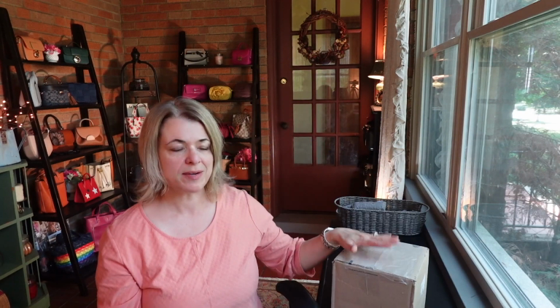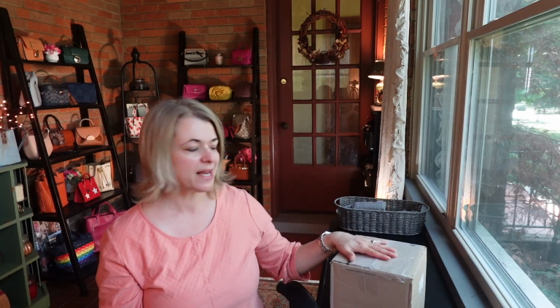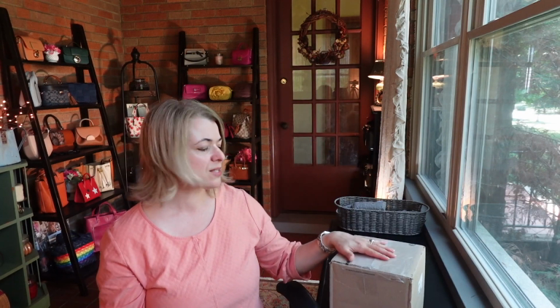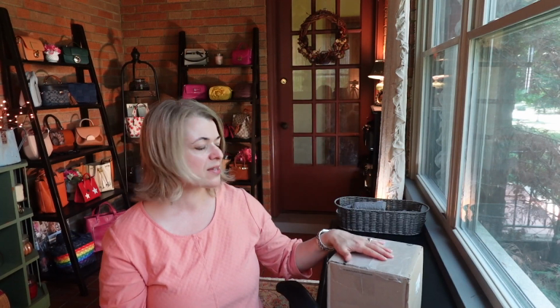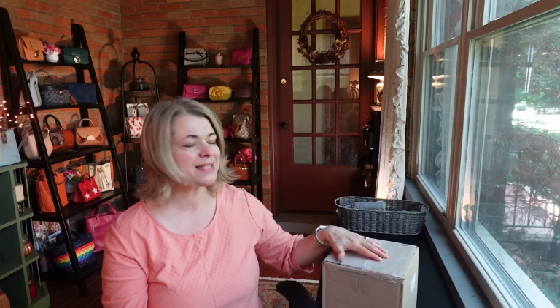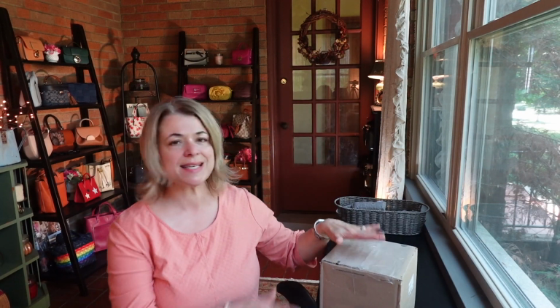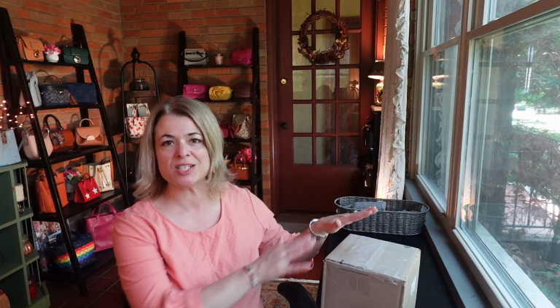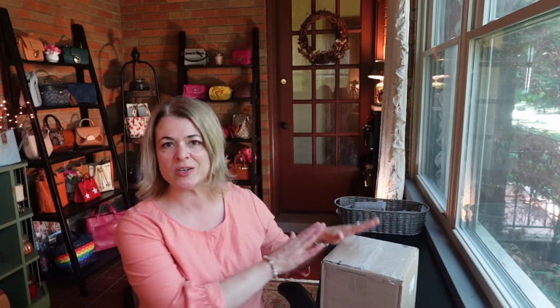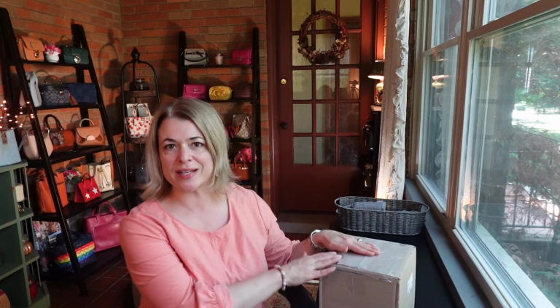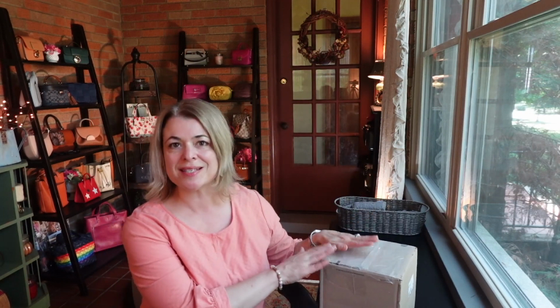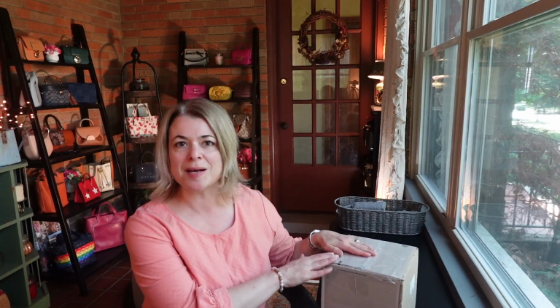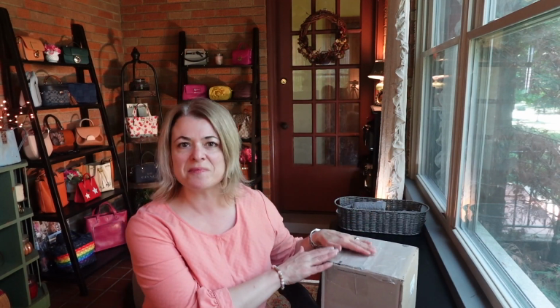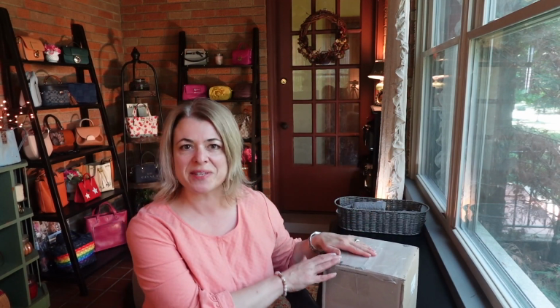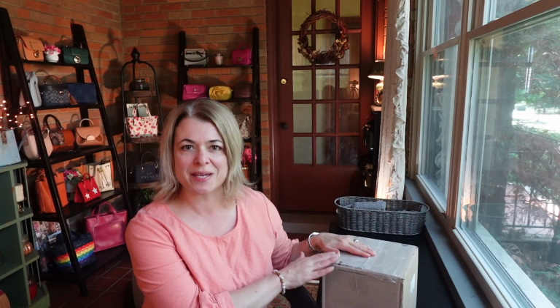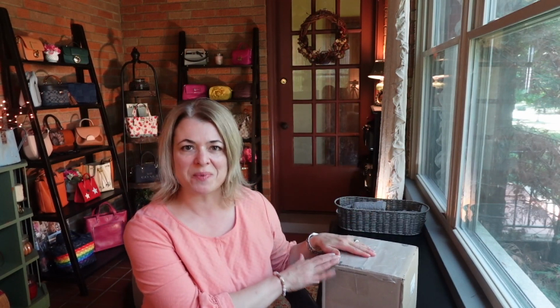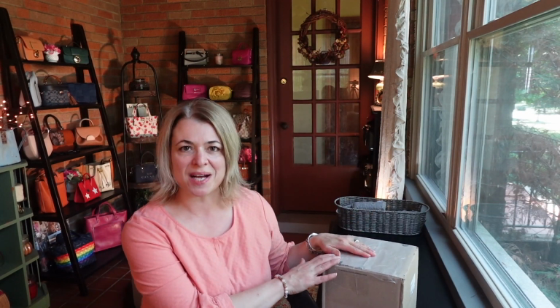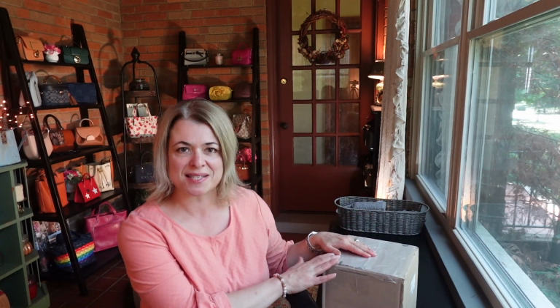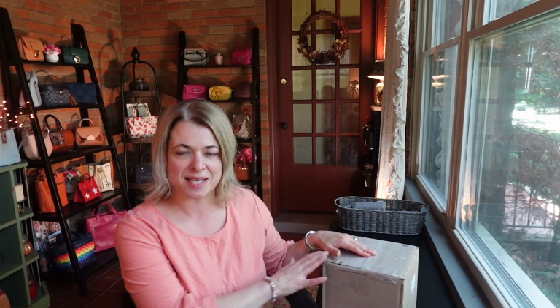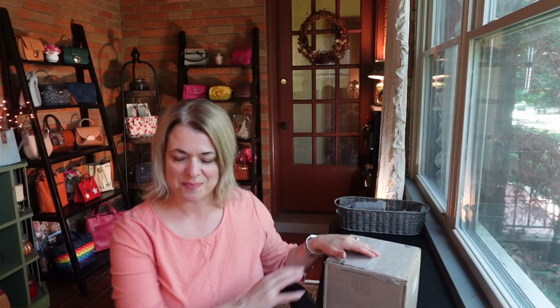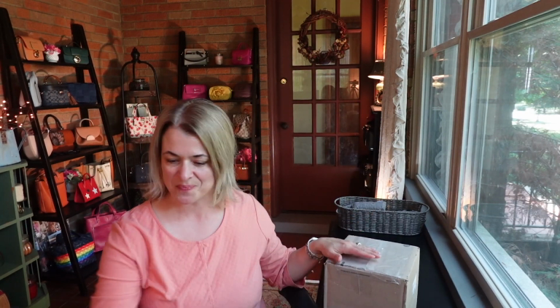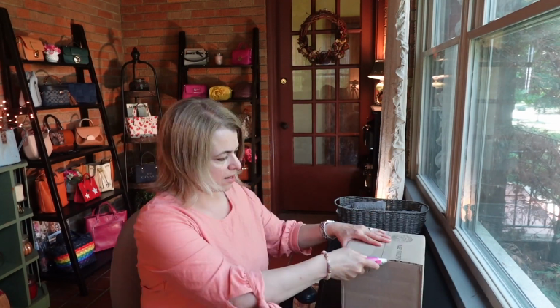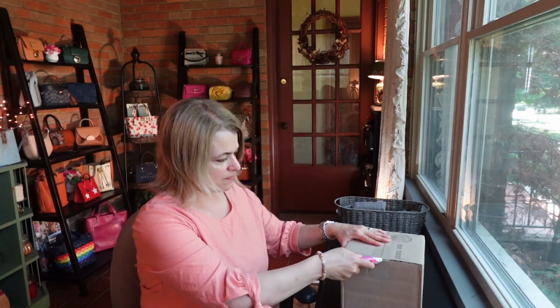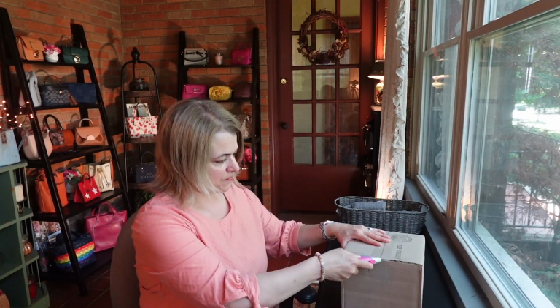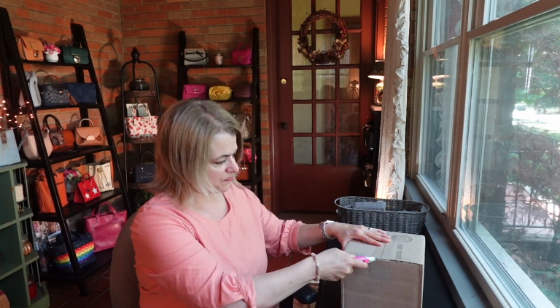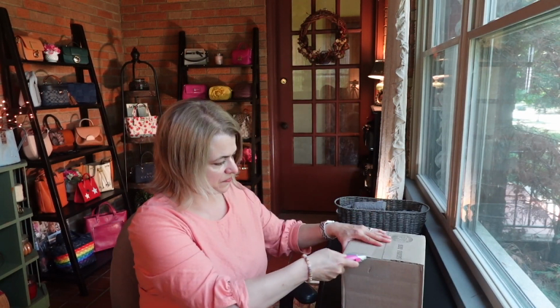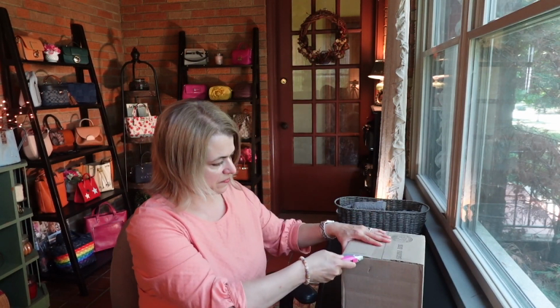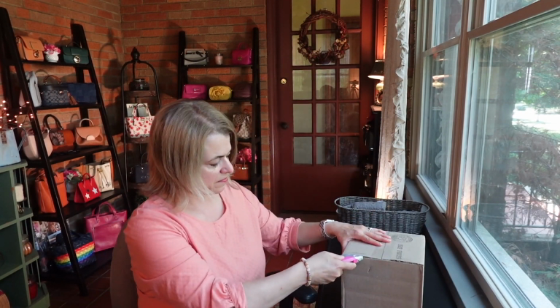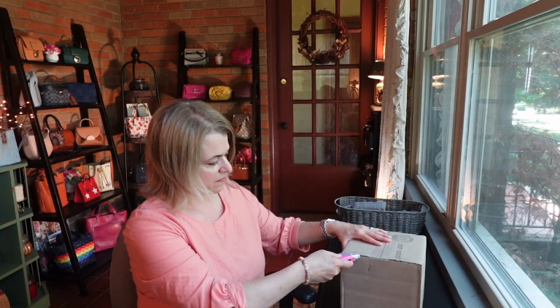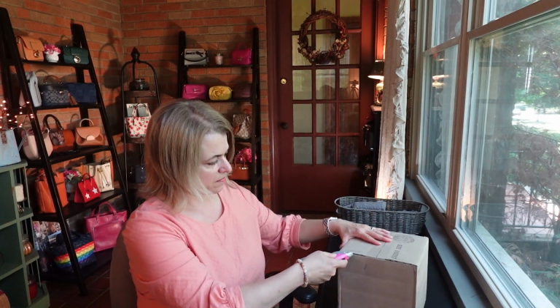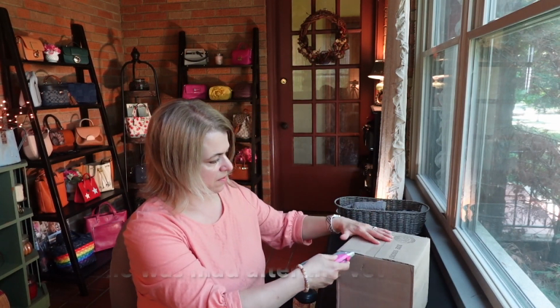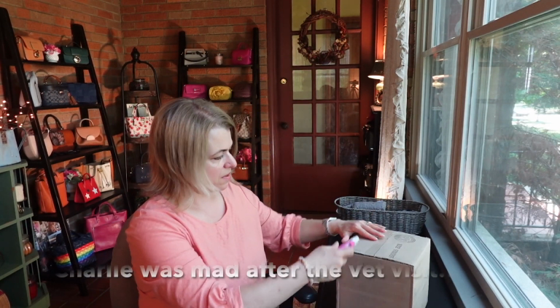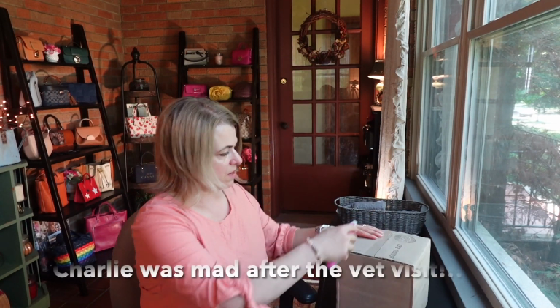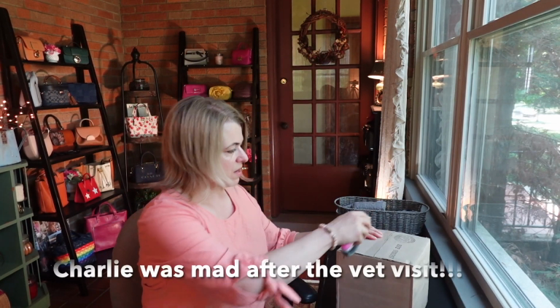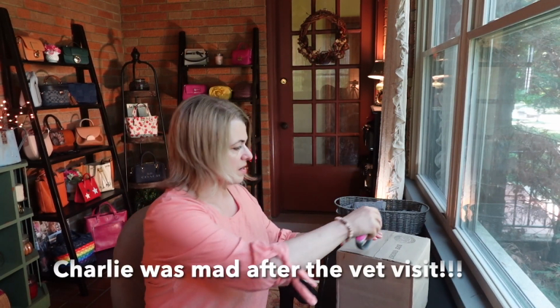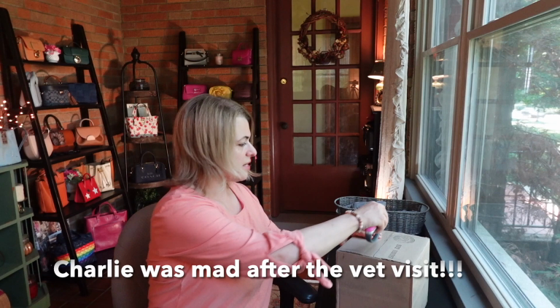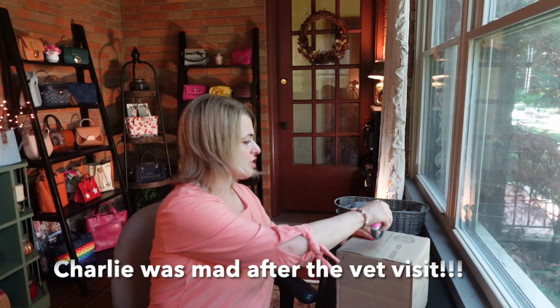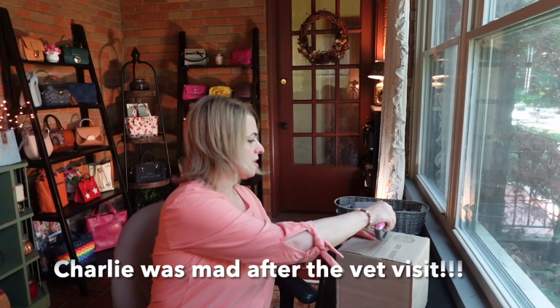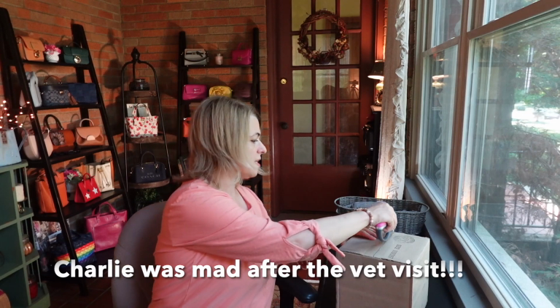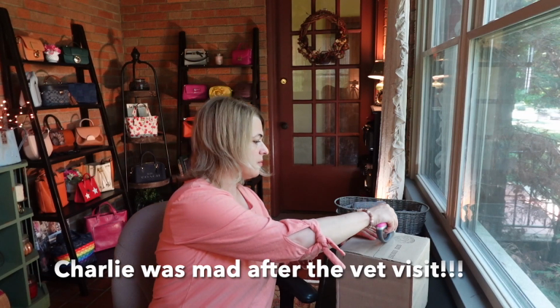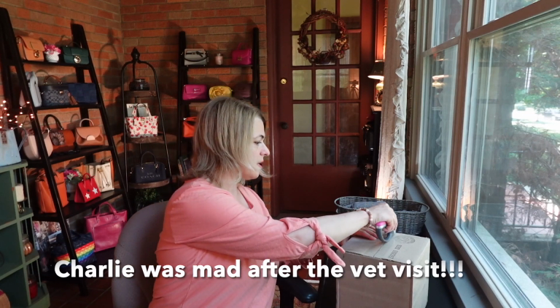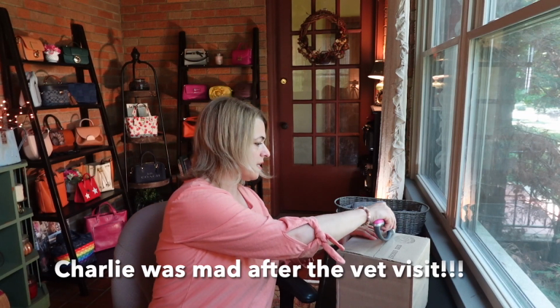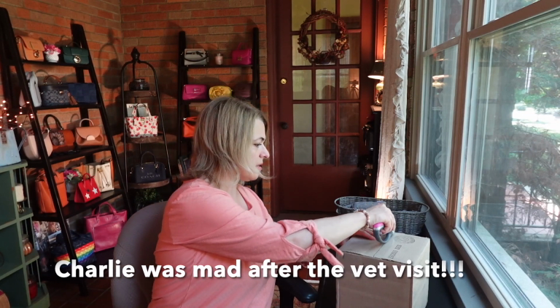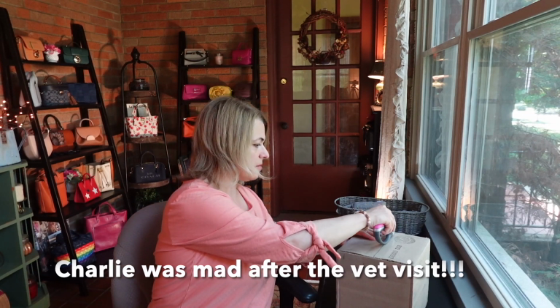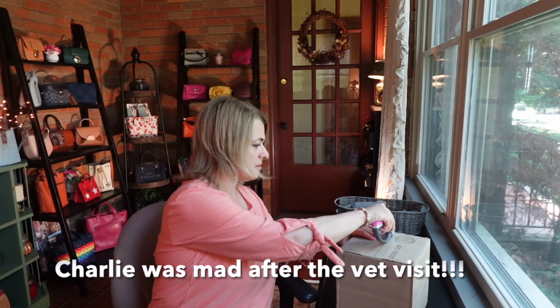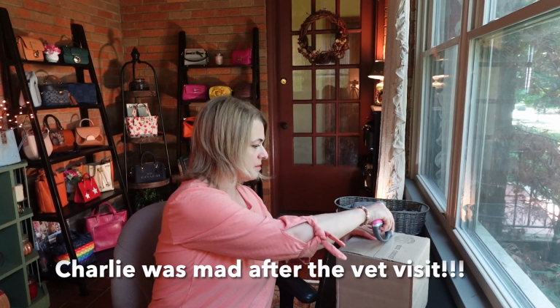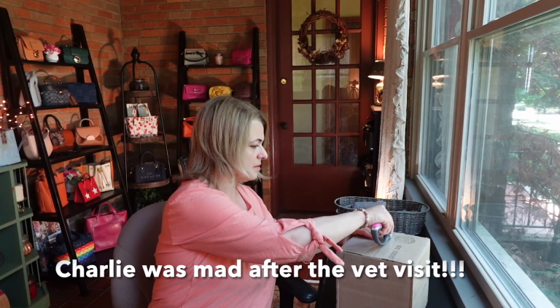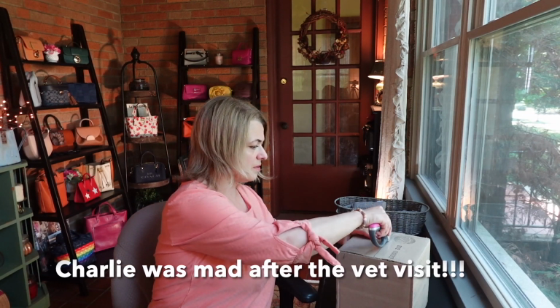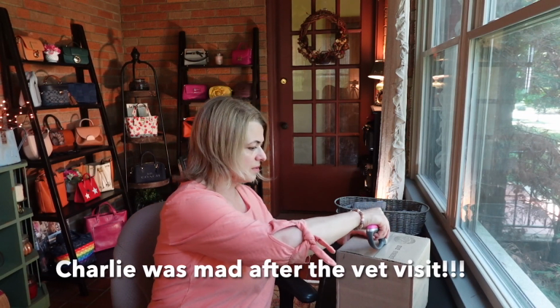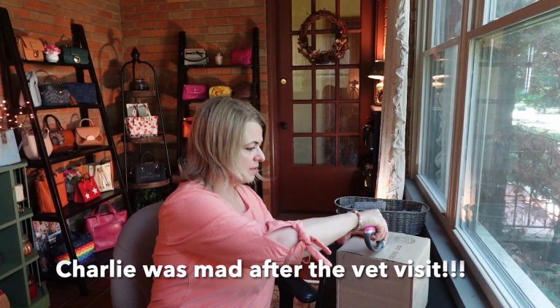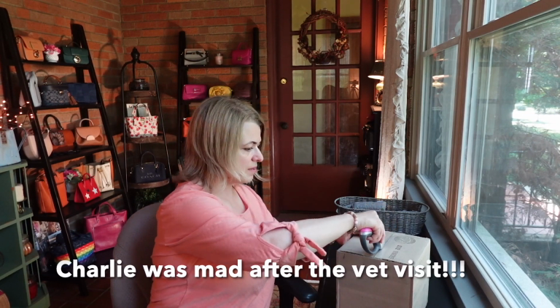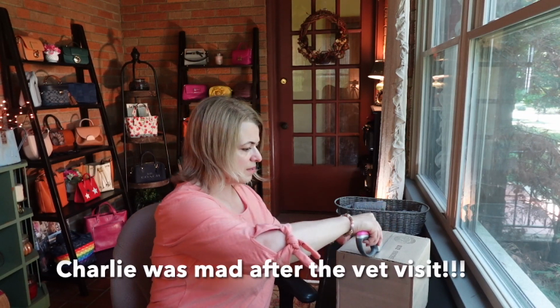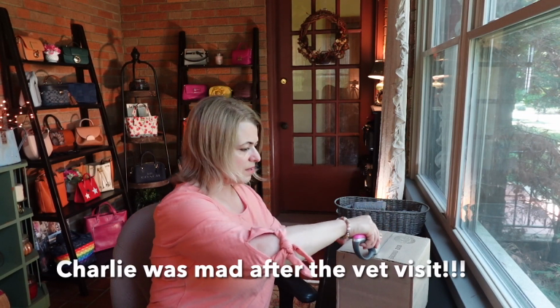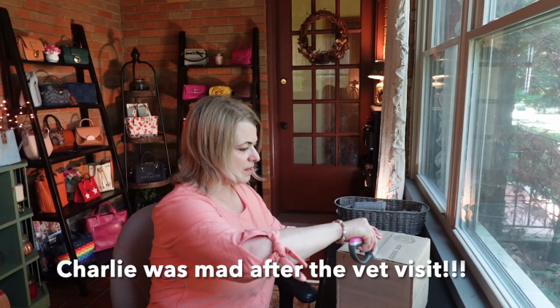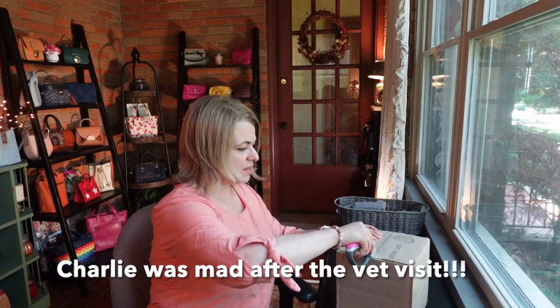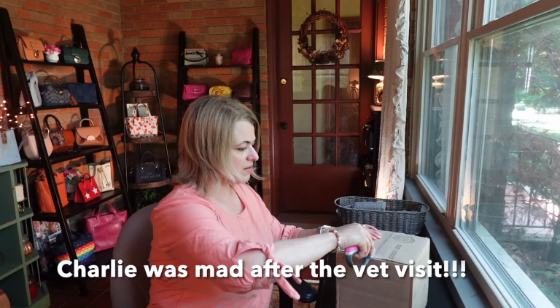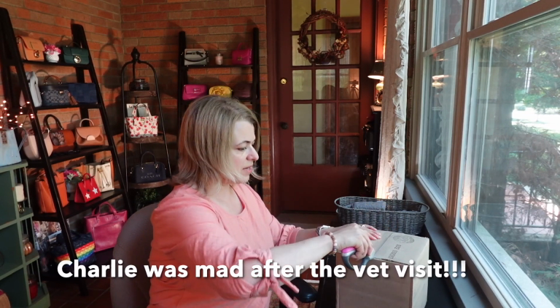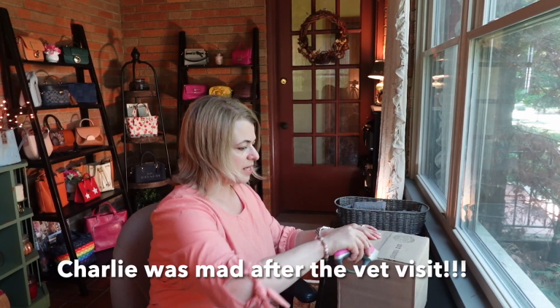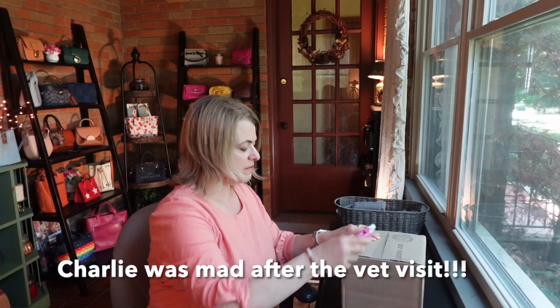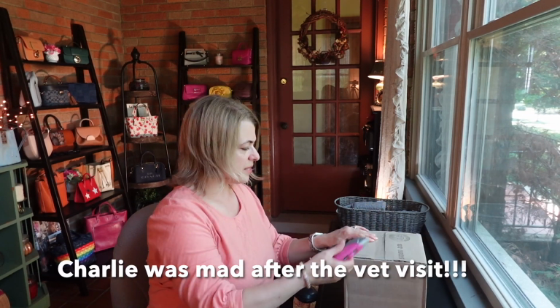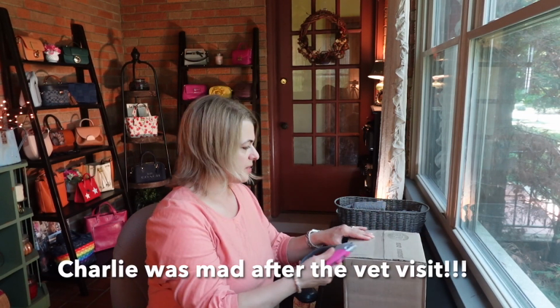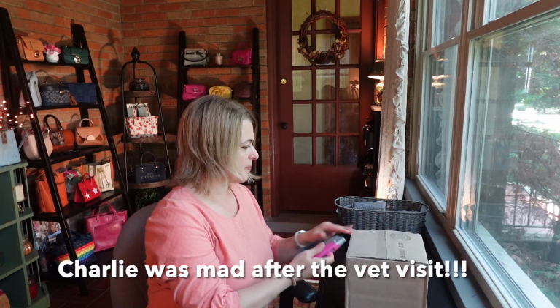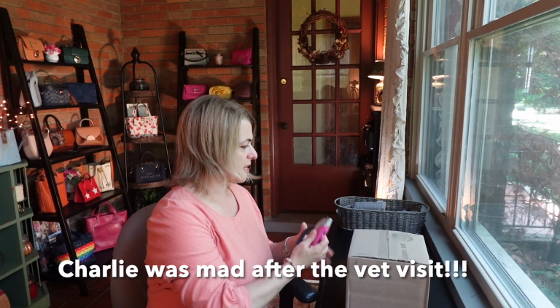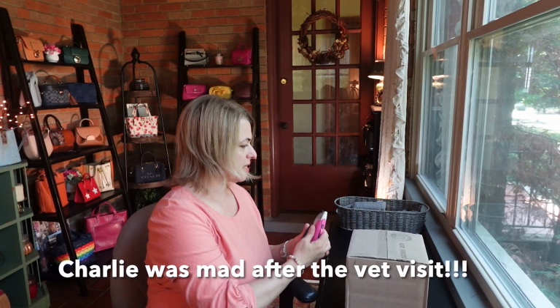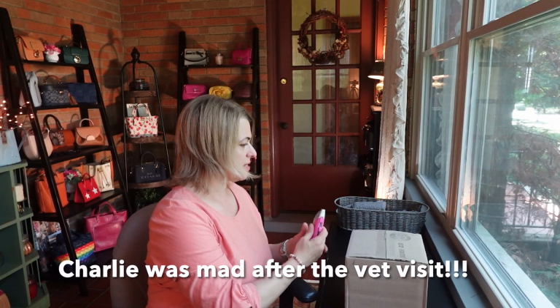Okay, so let's get to it. Time for the unboxing. All right, Charlie, where are you? You ready for this box?